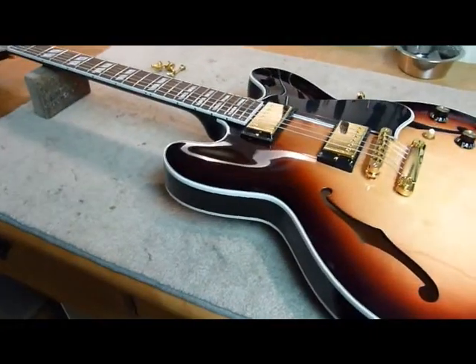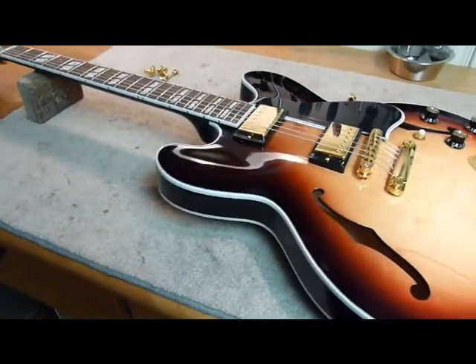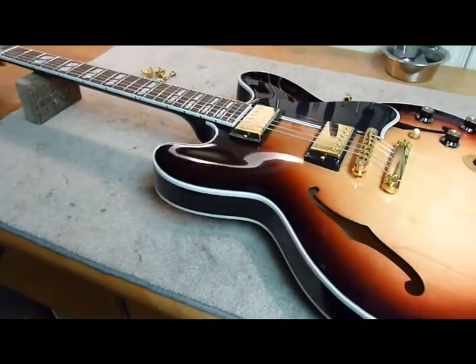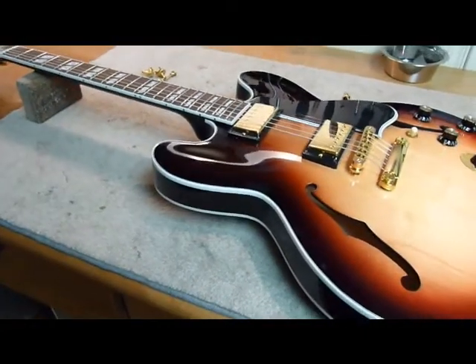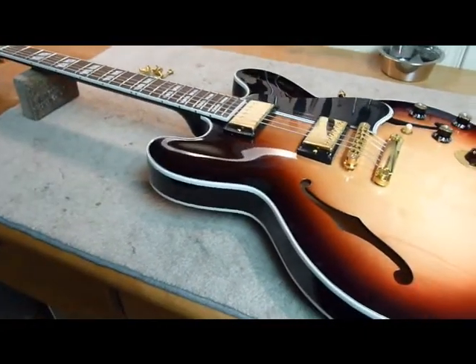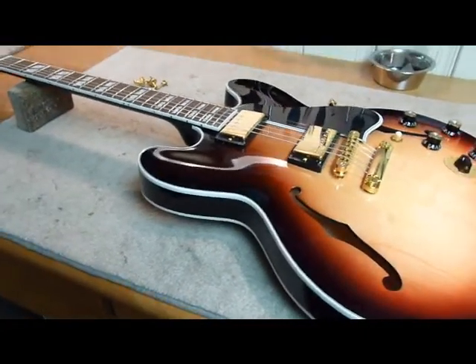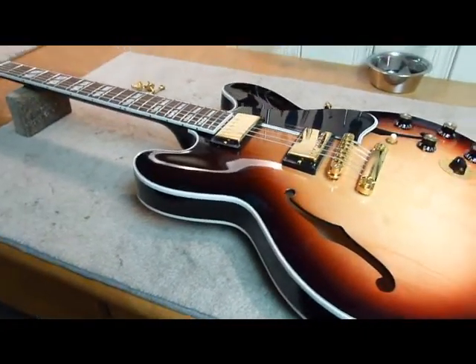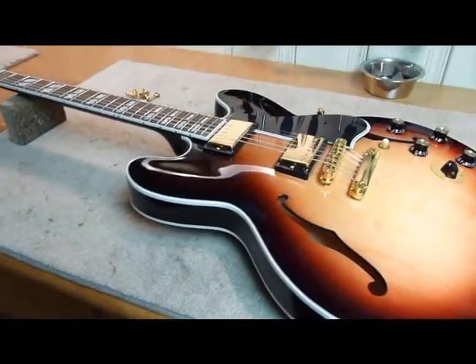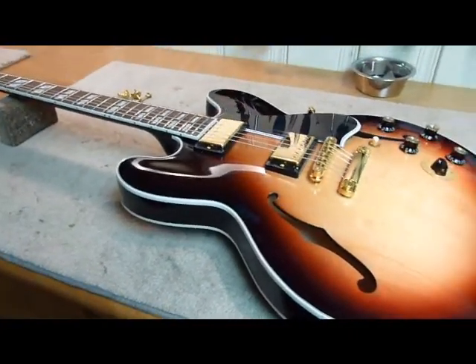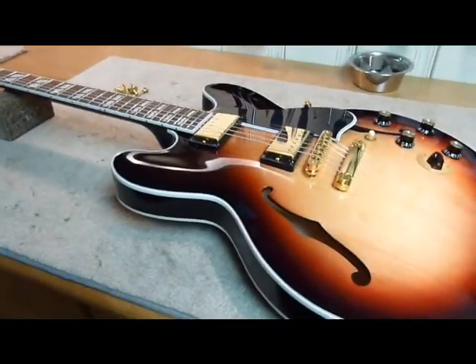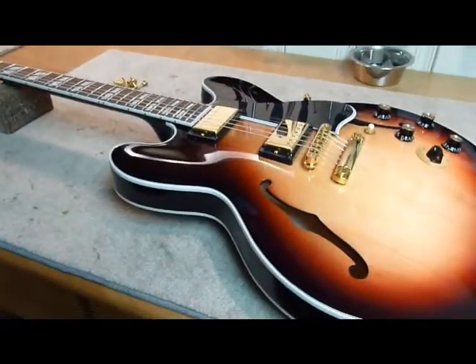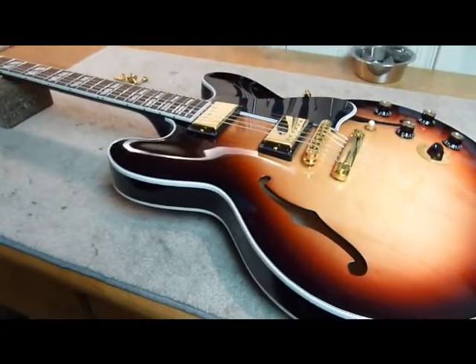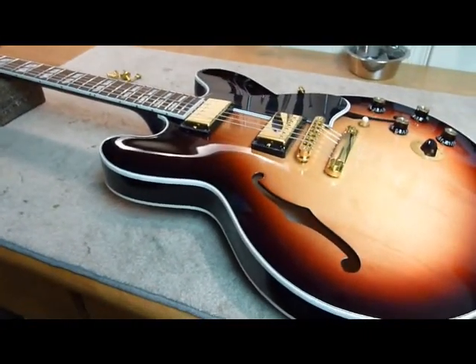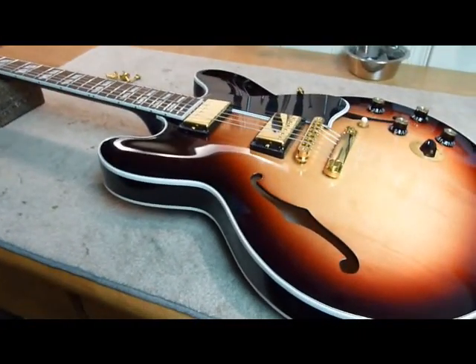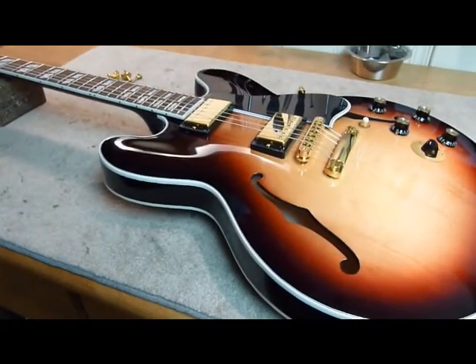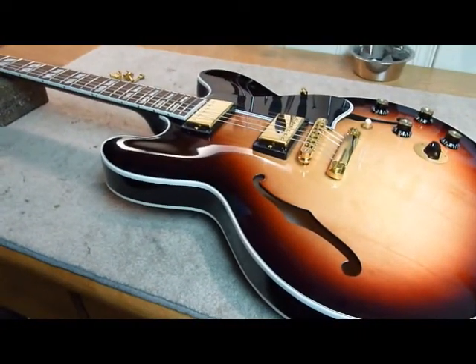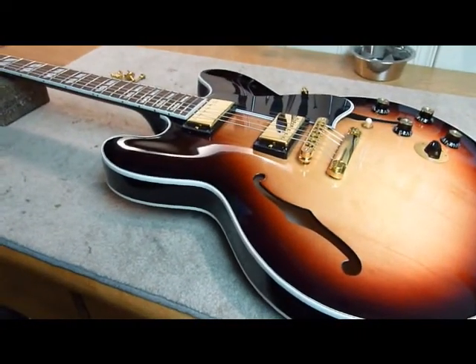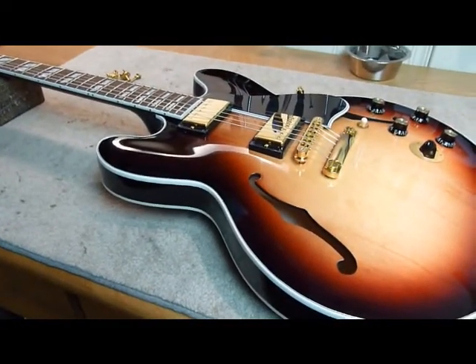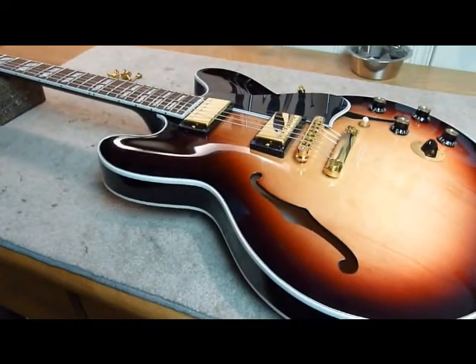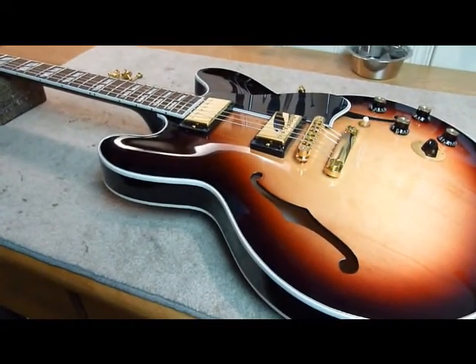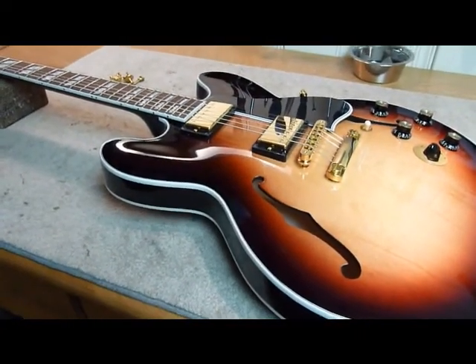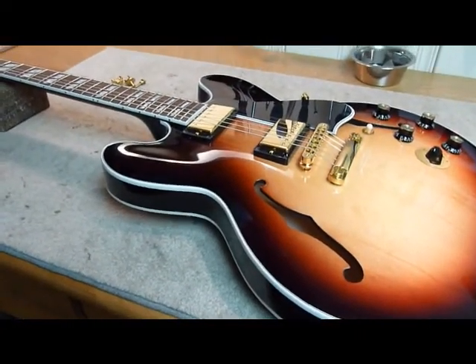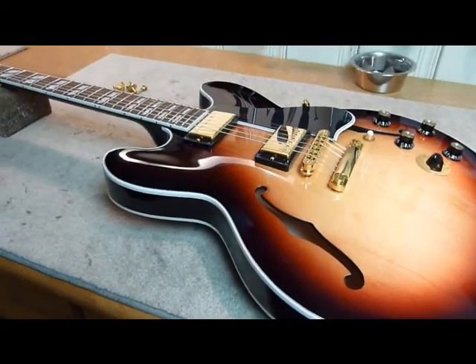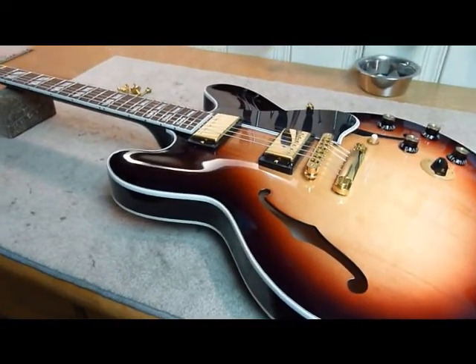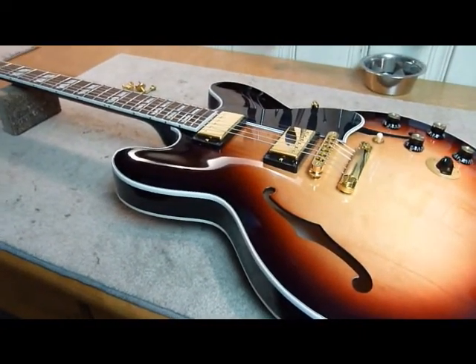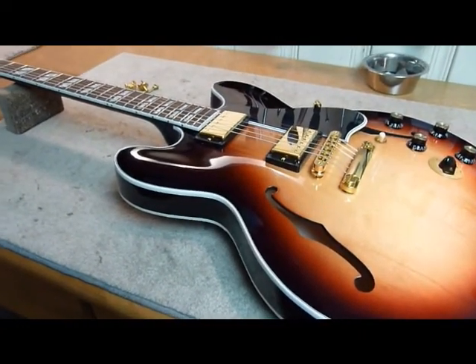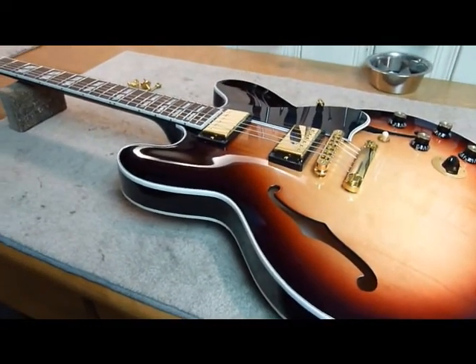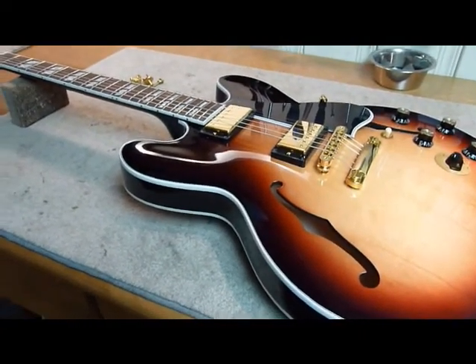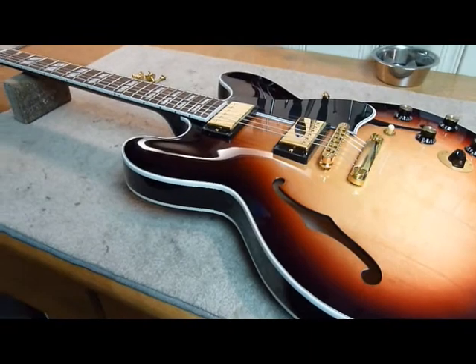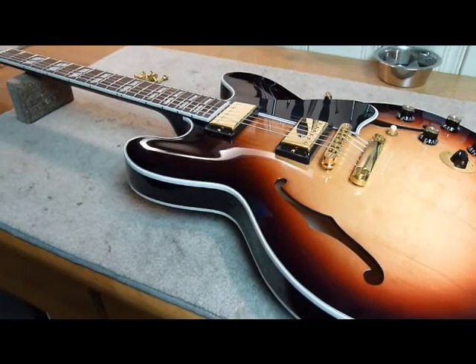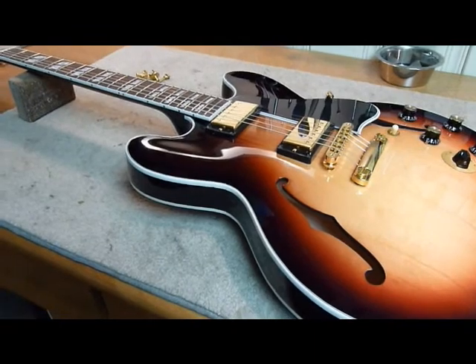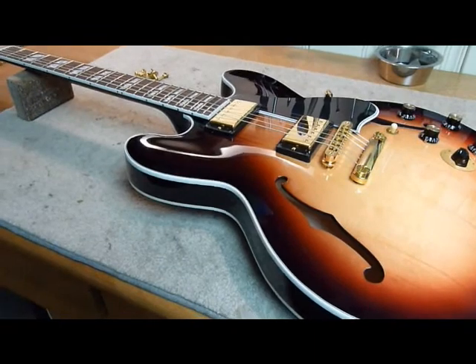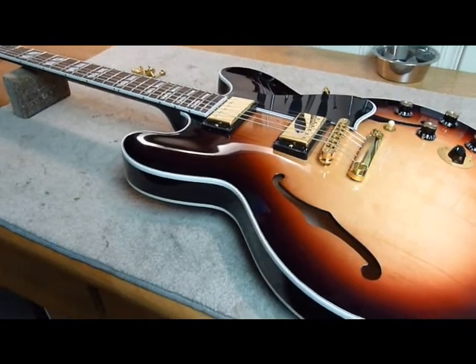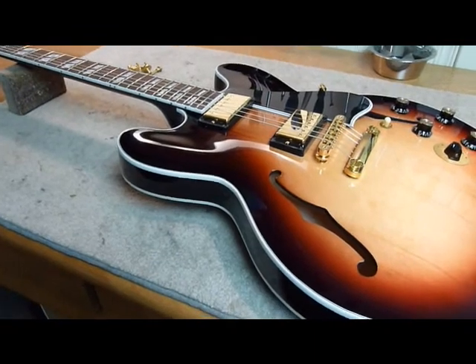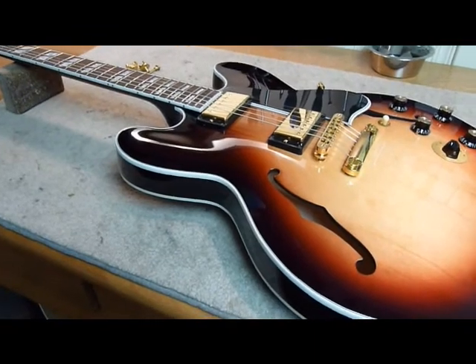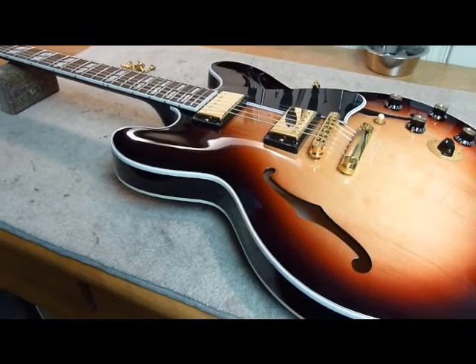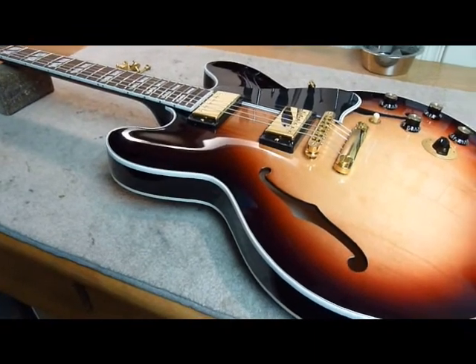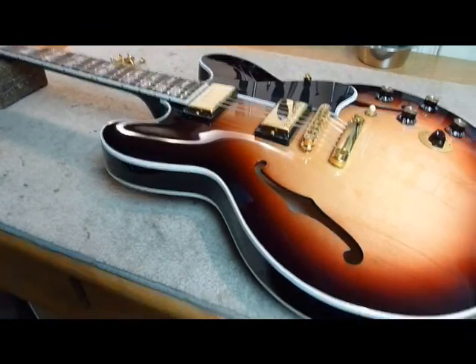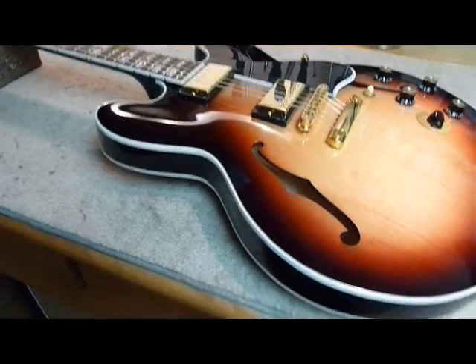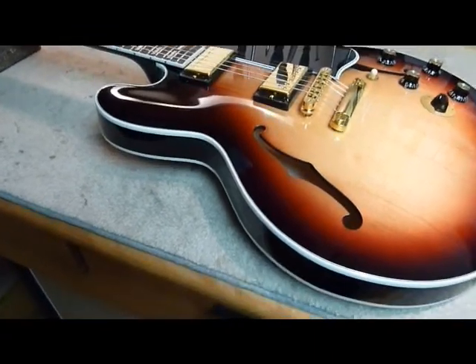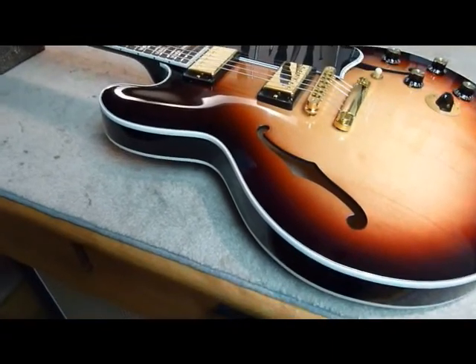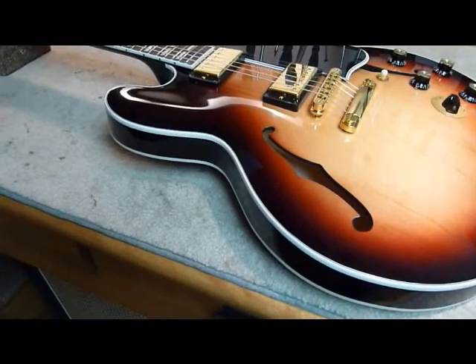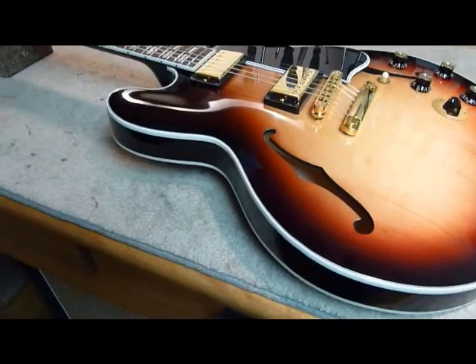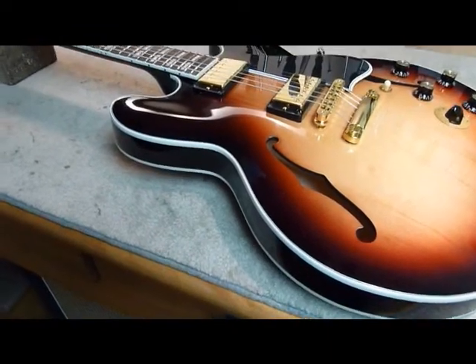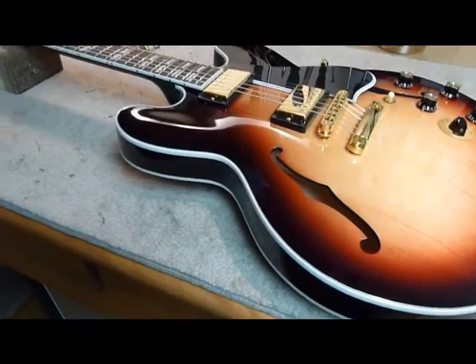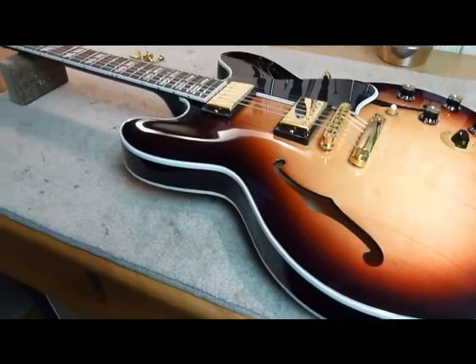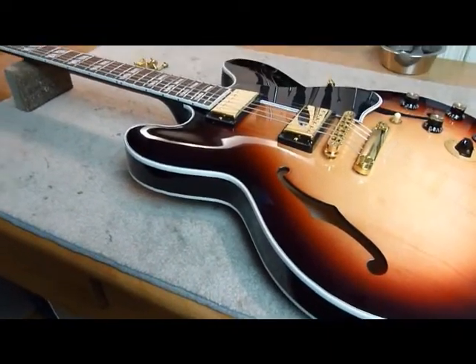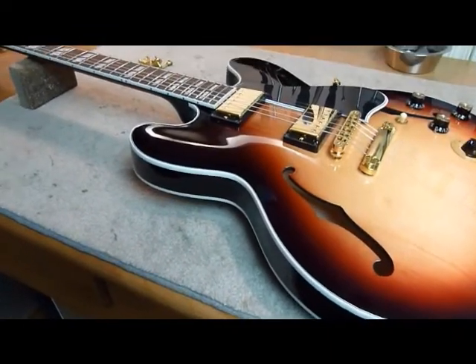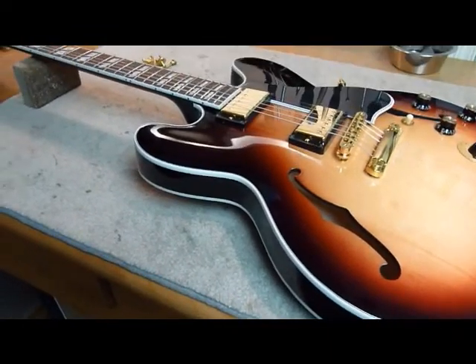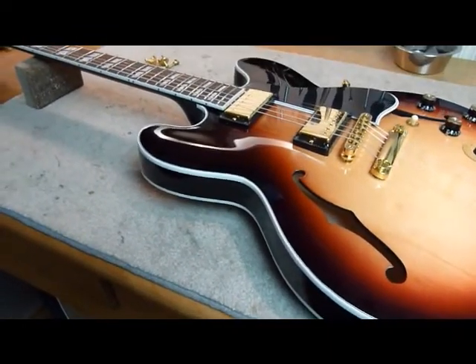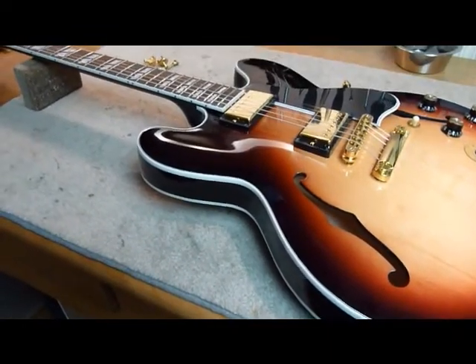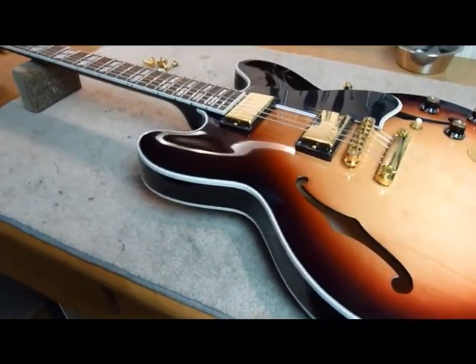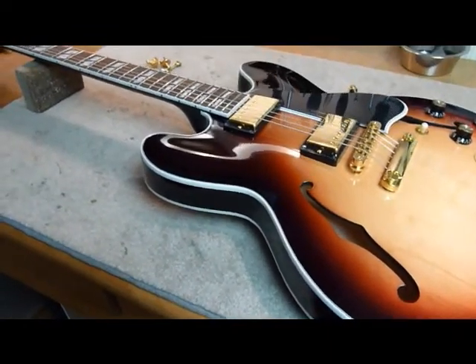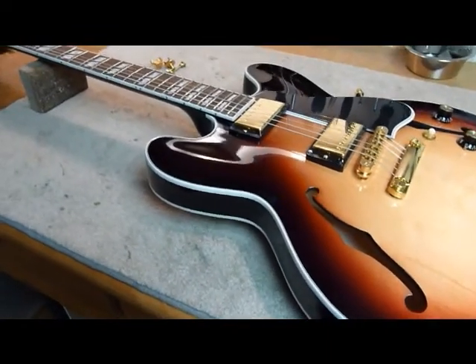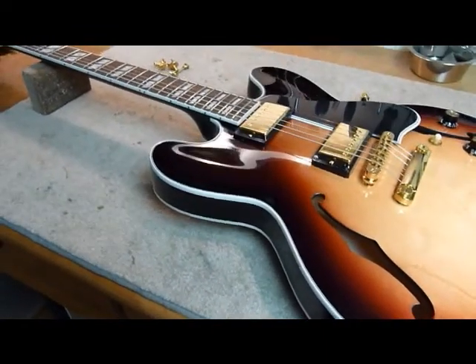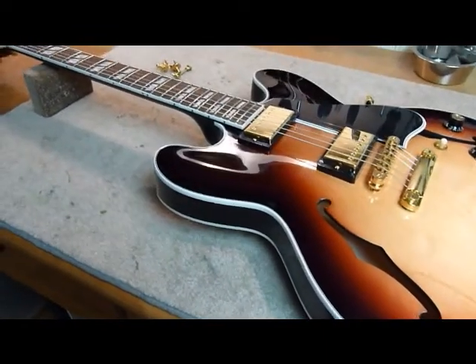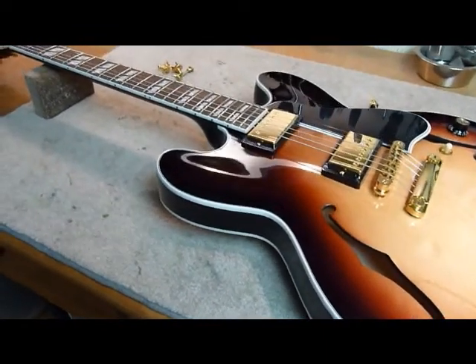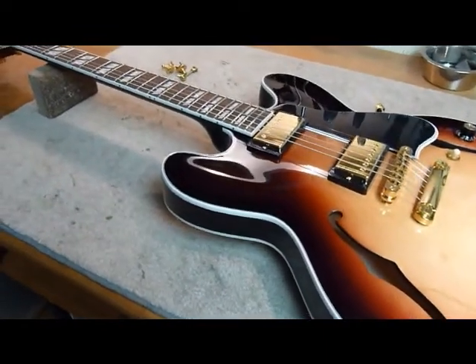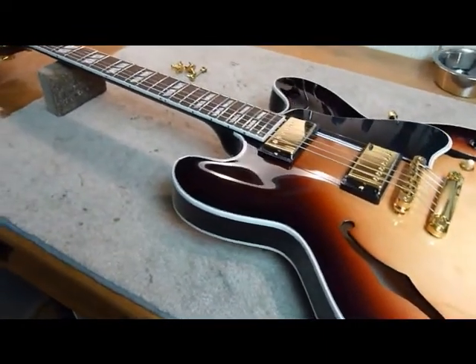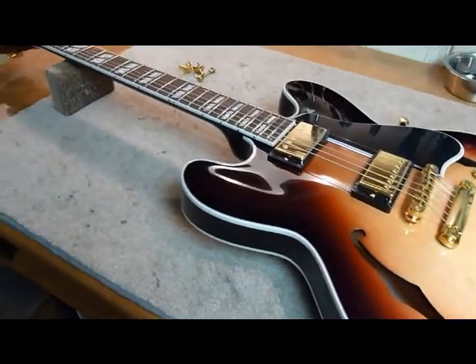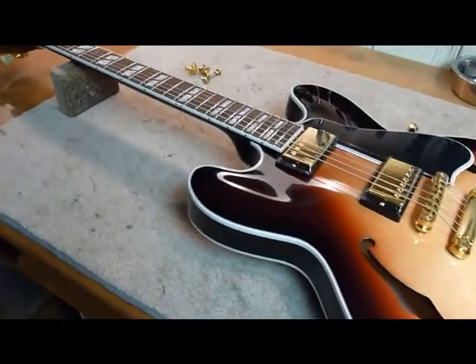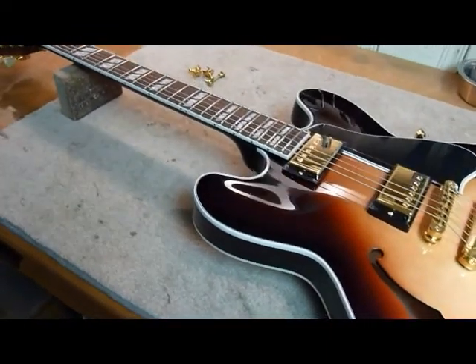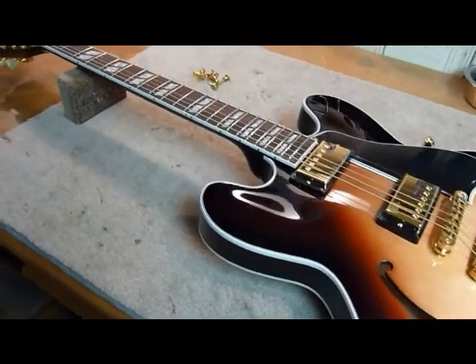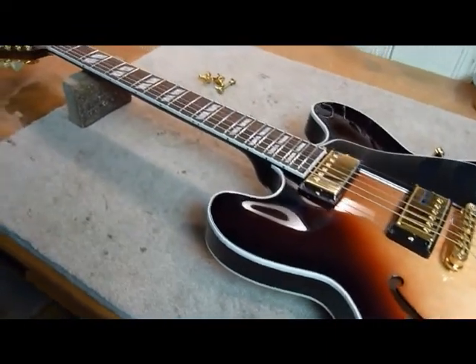Nice ES-345 here — again, just general maintenance for this one.